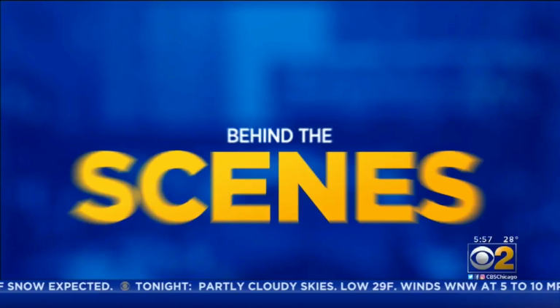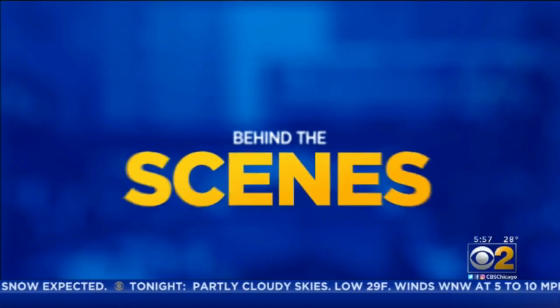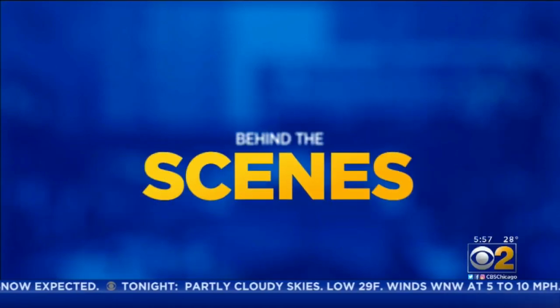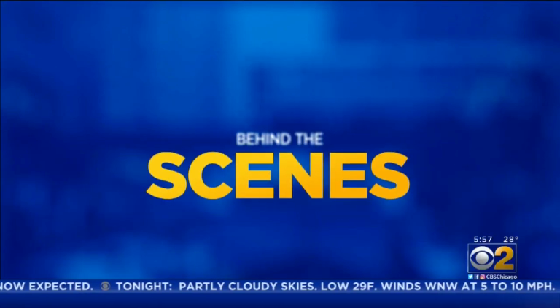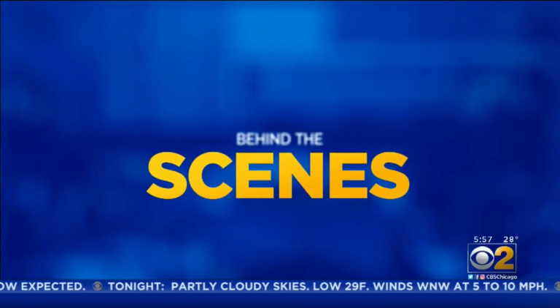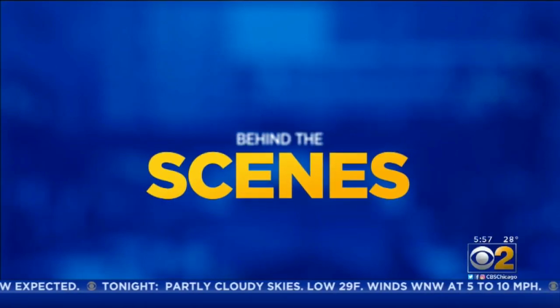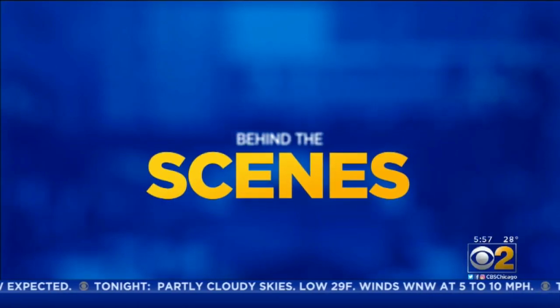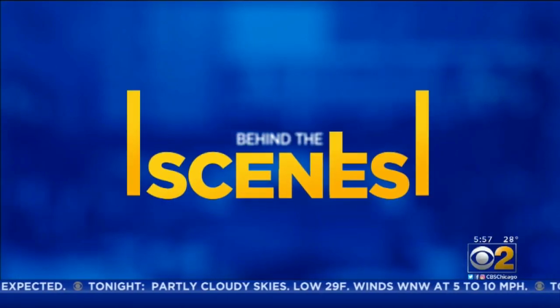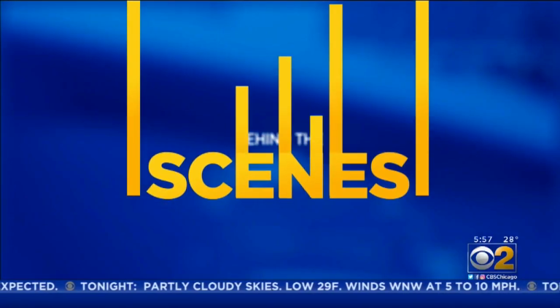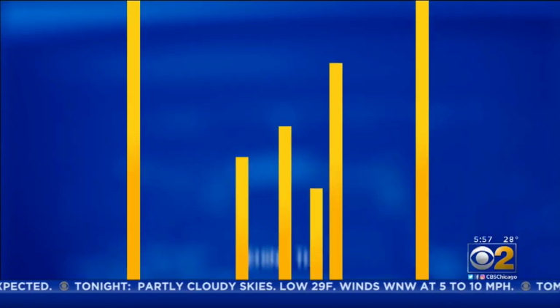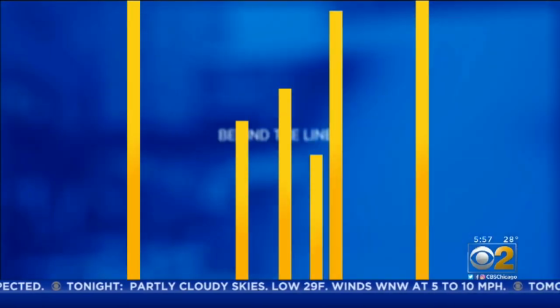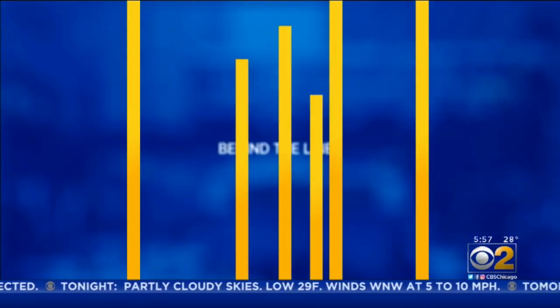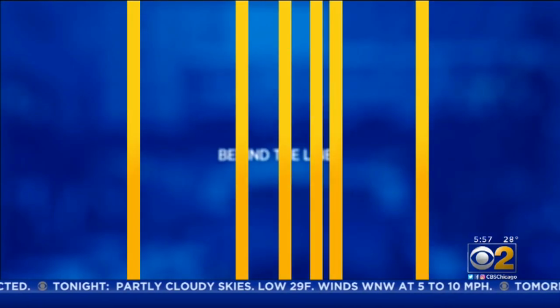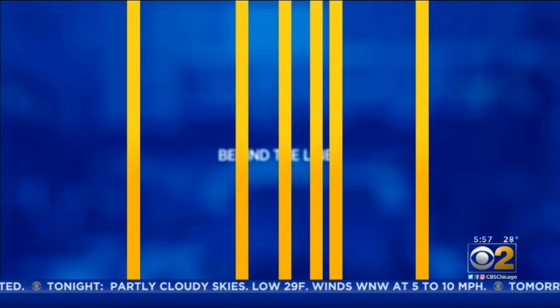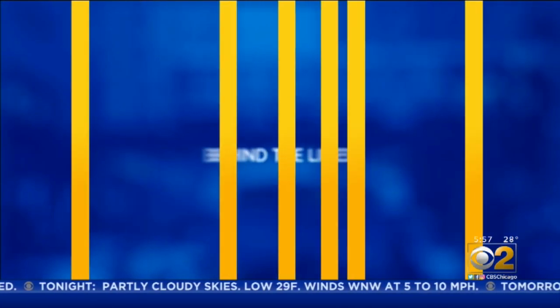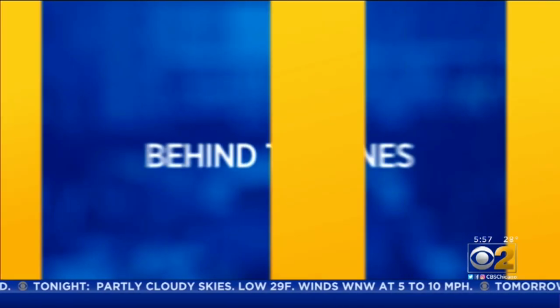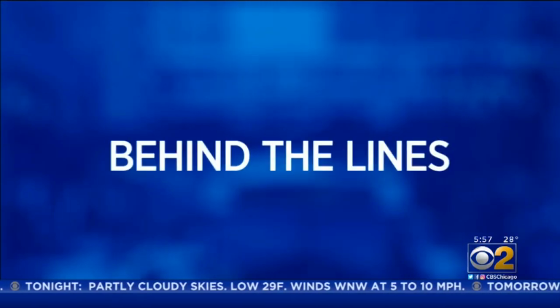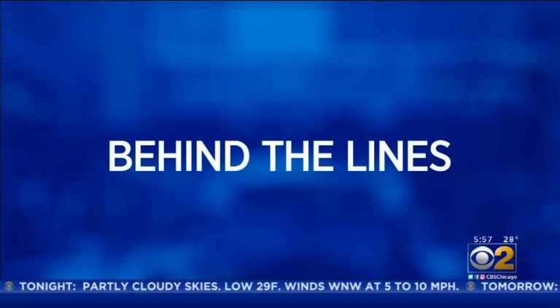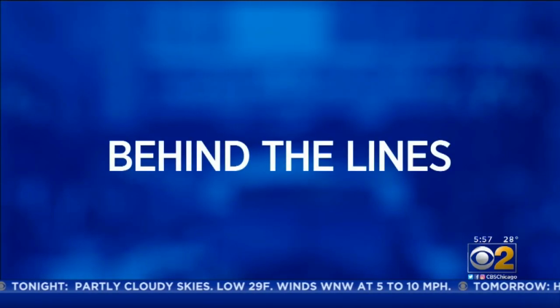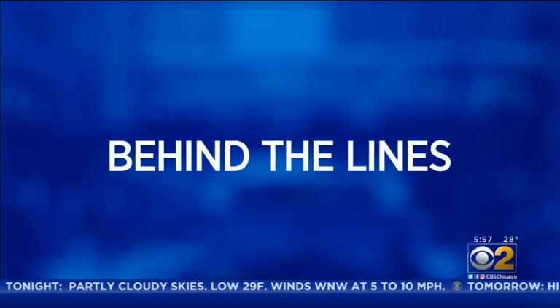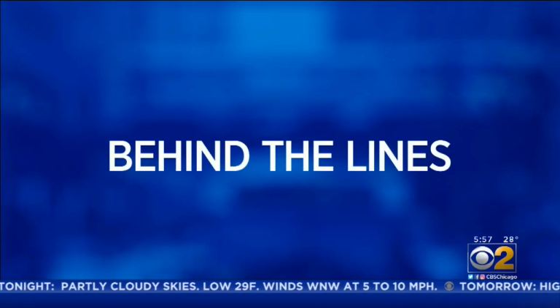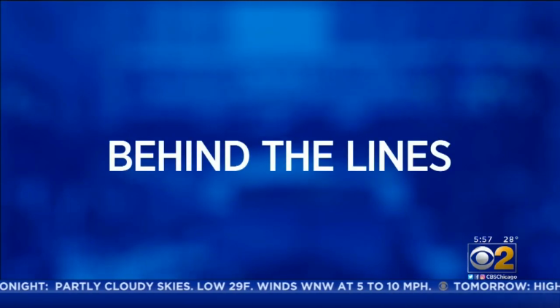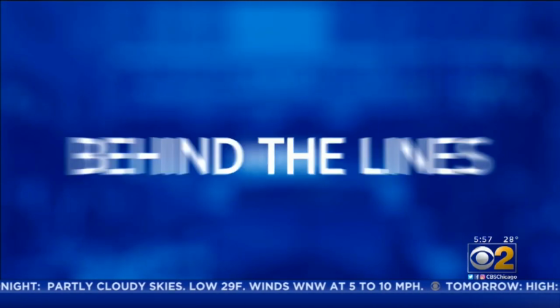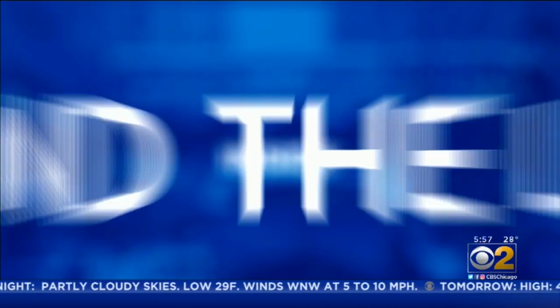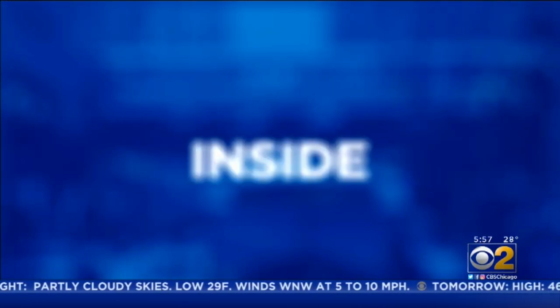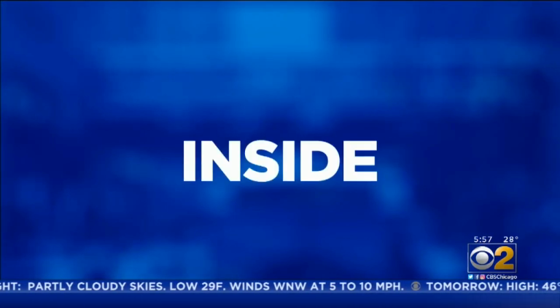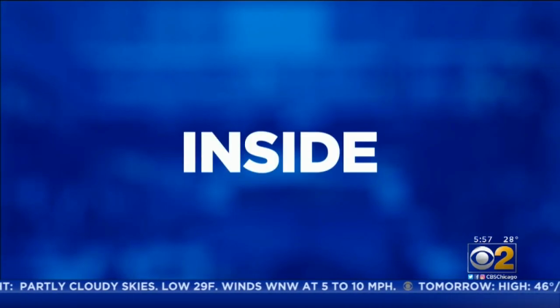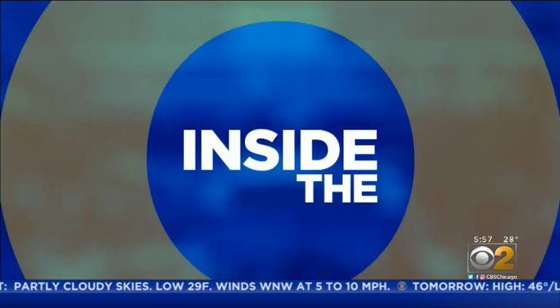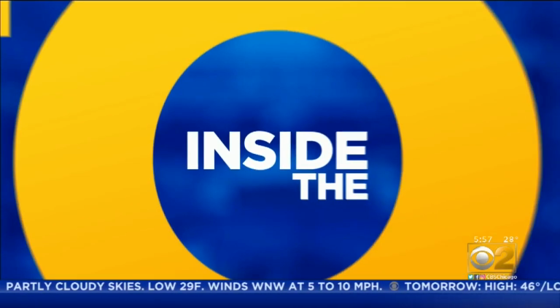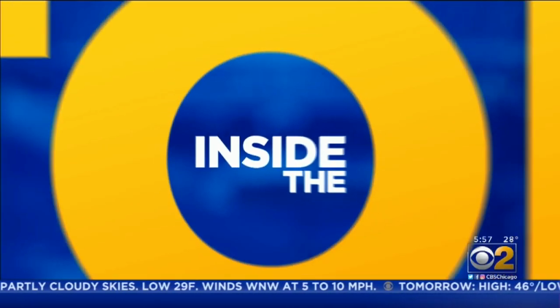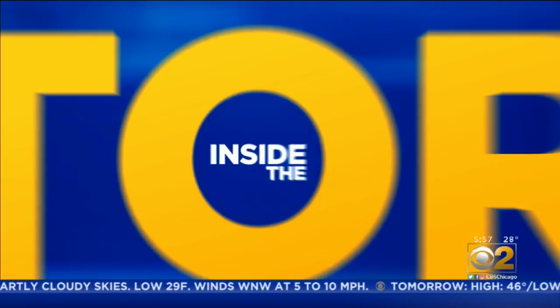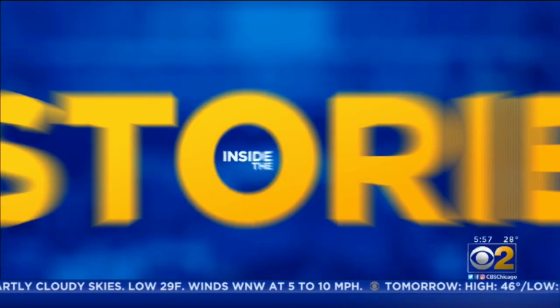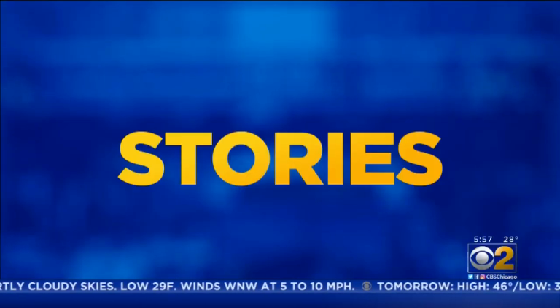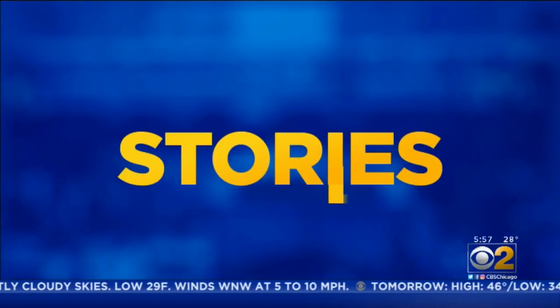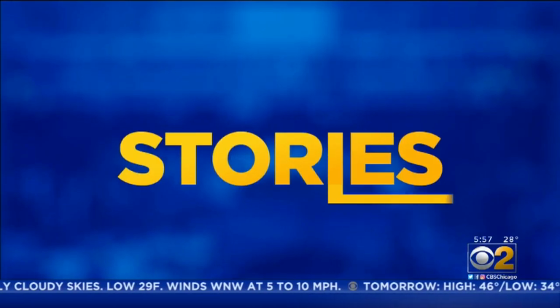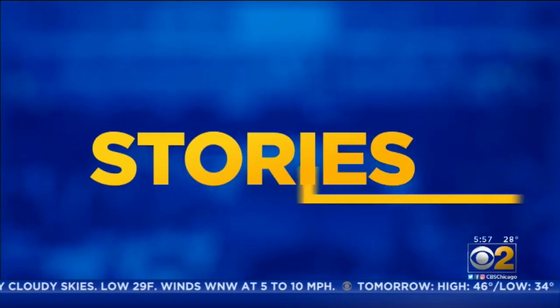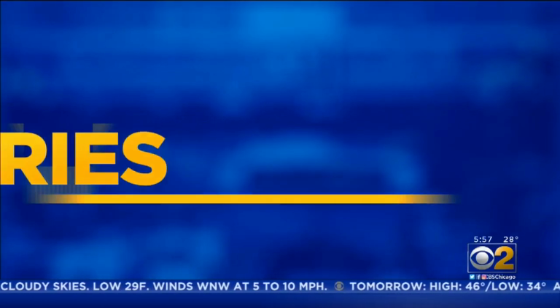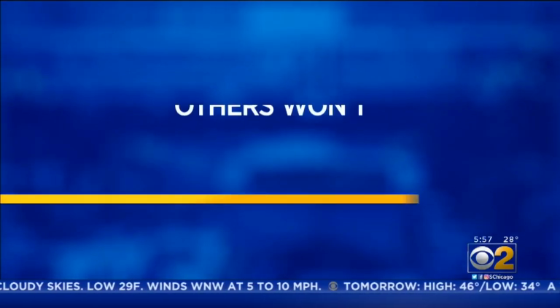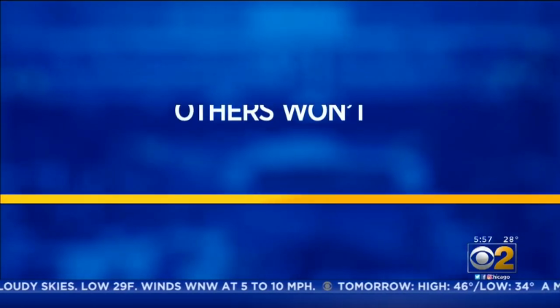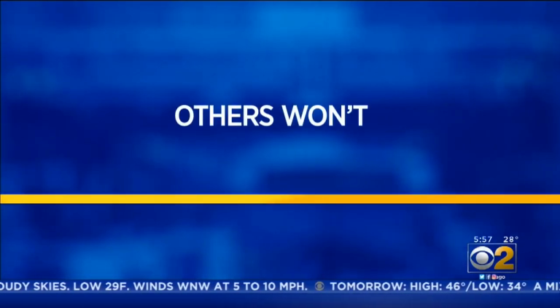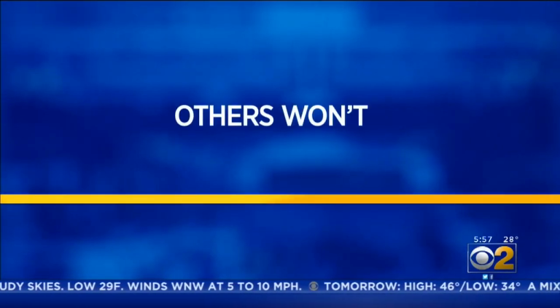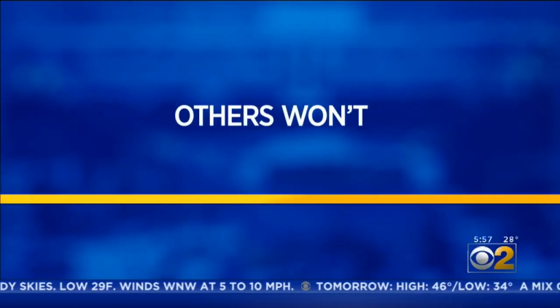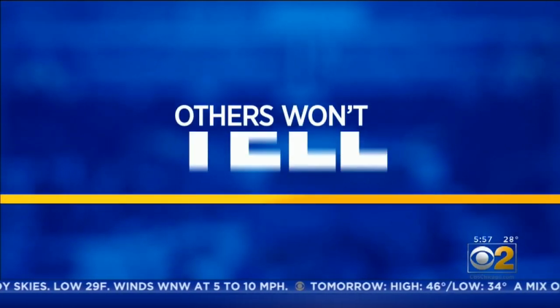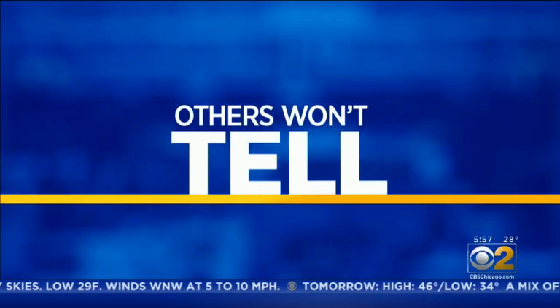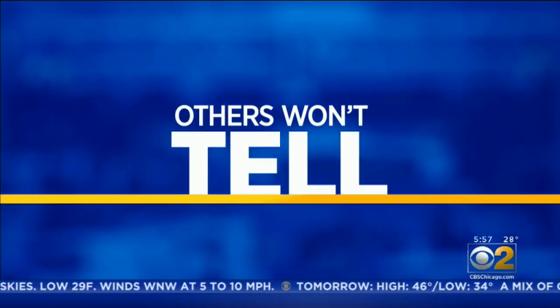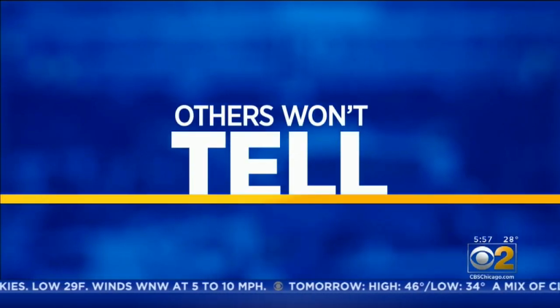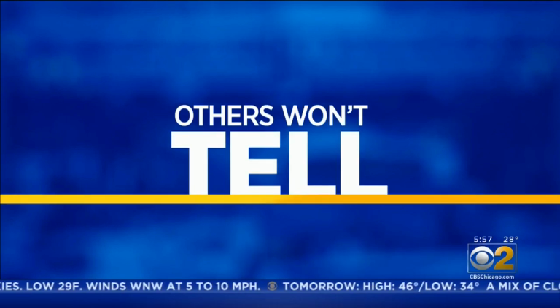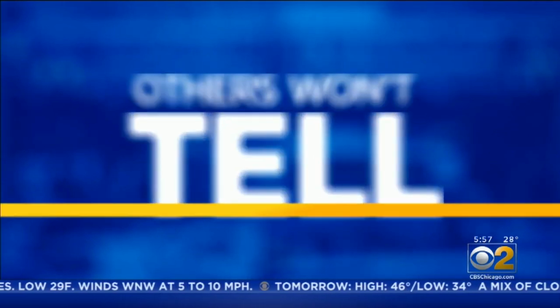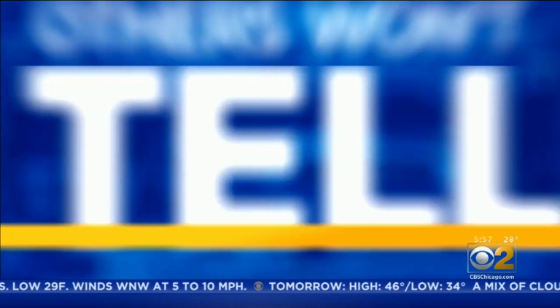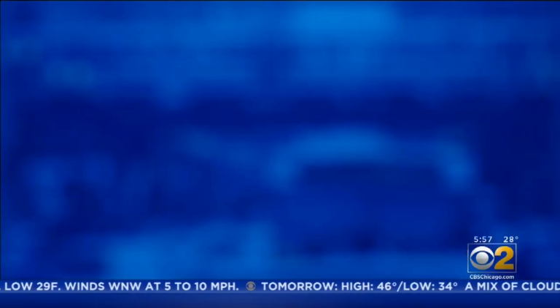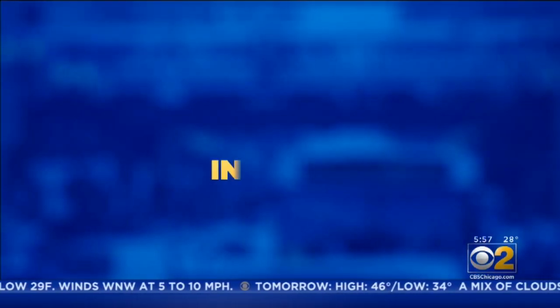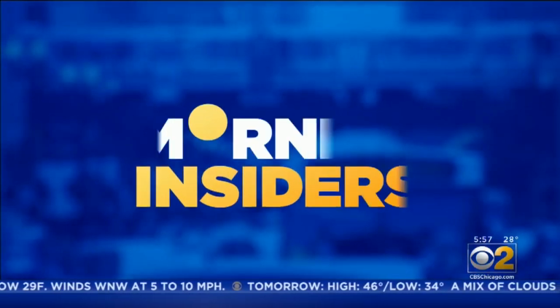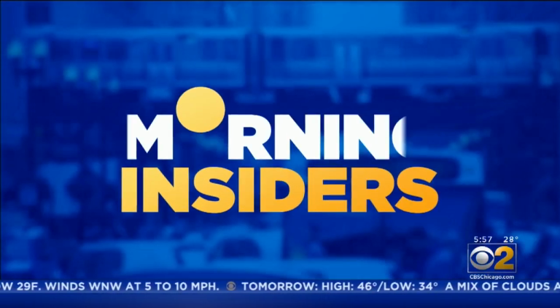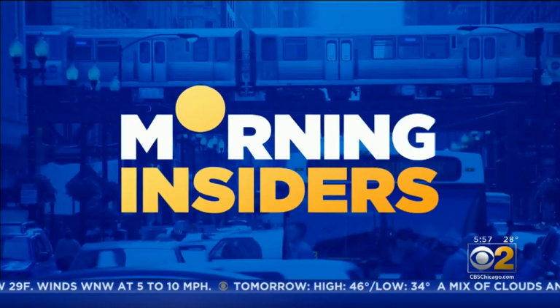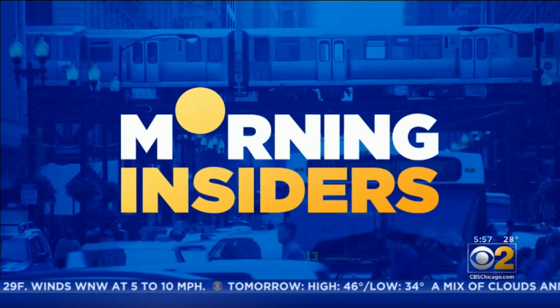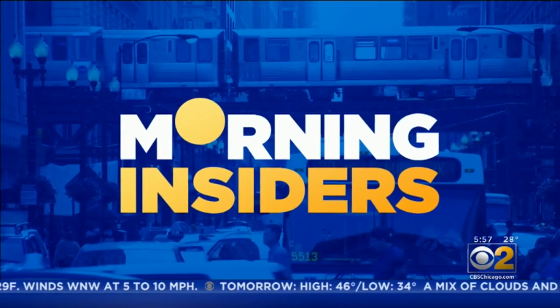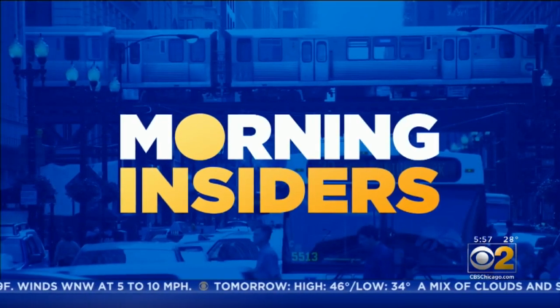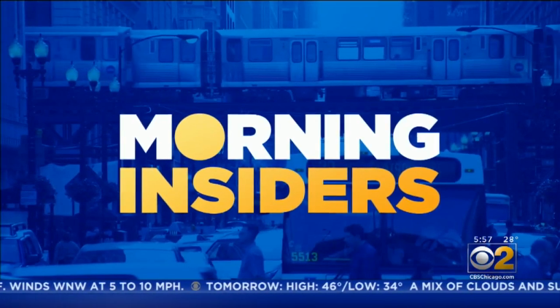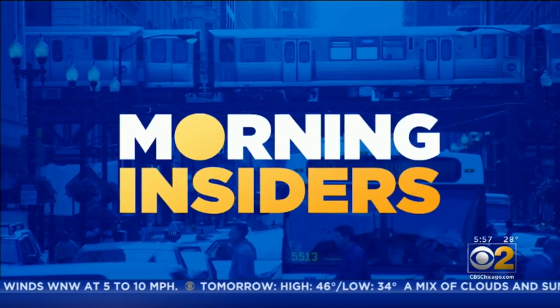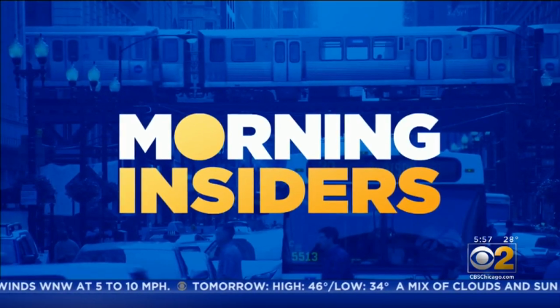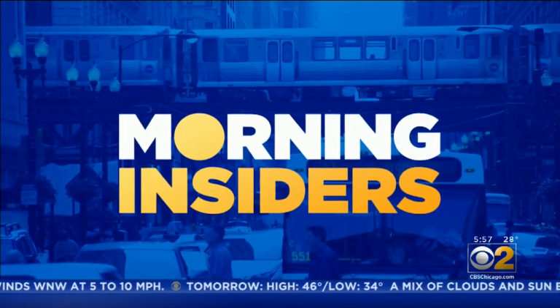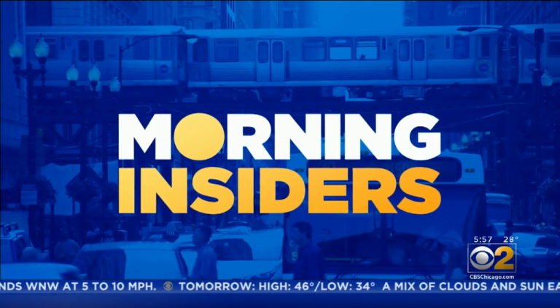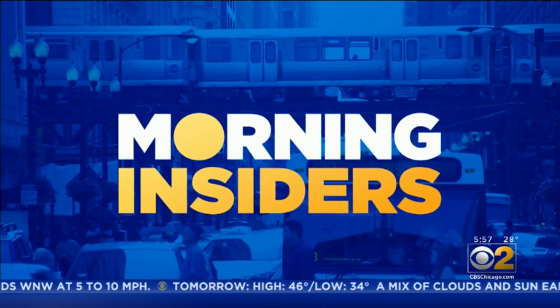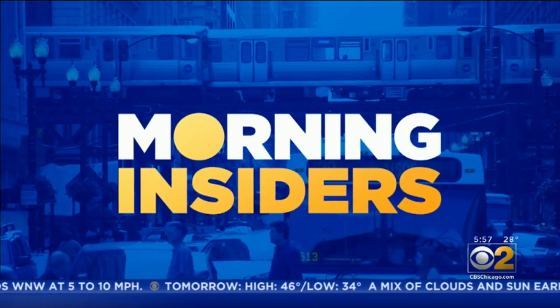Scenes behind the lines, inside the stories others won't tell. The Morning Insiders.